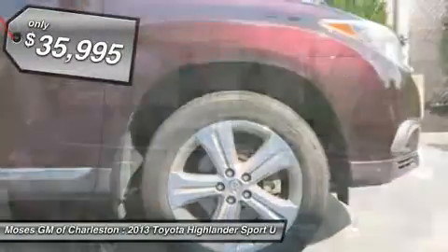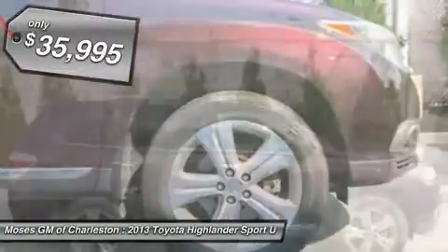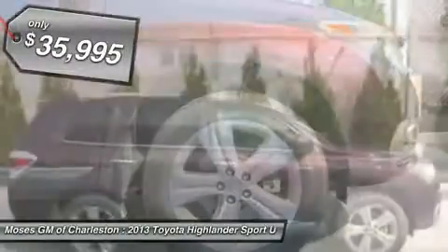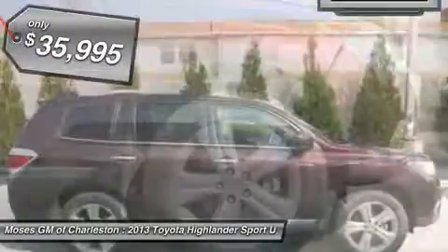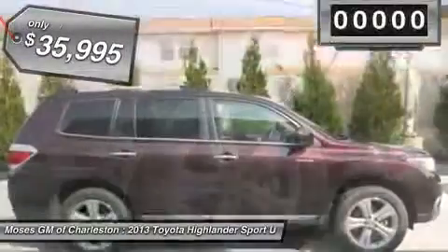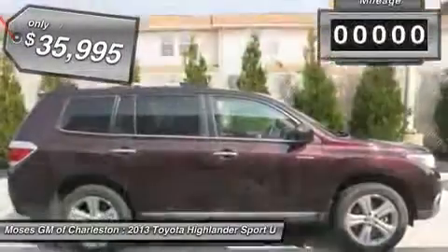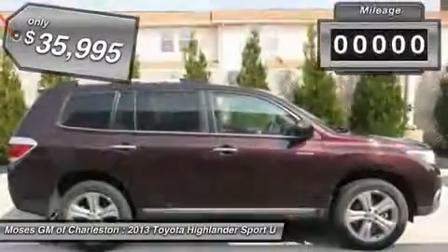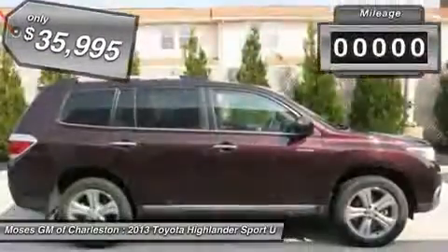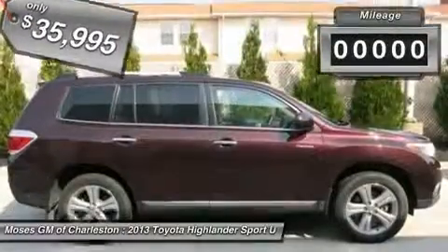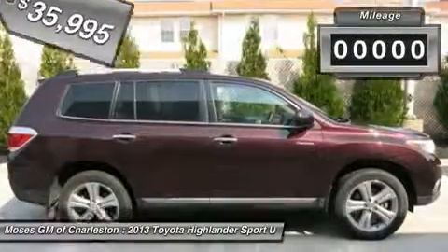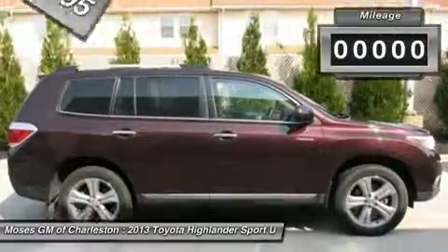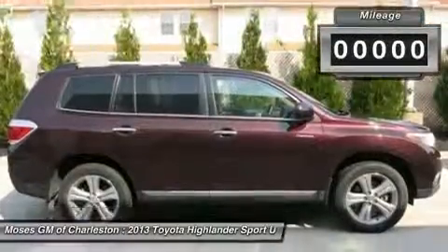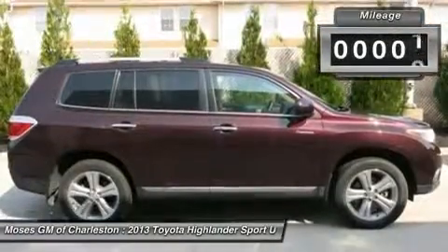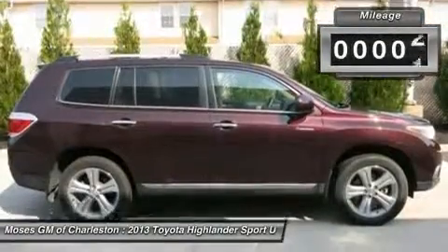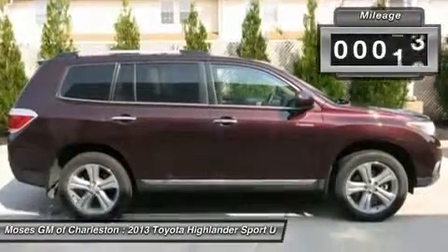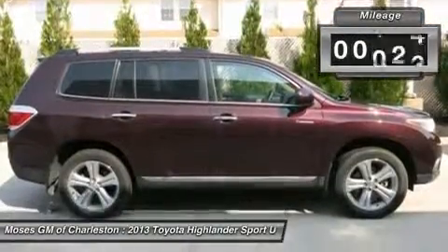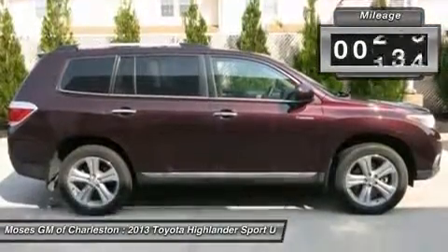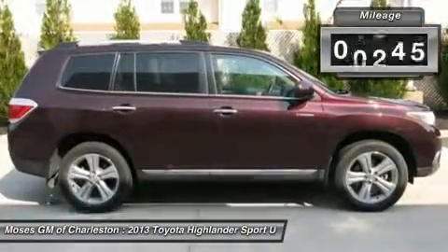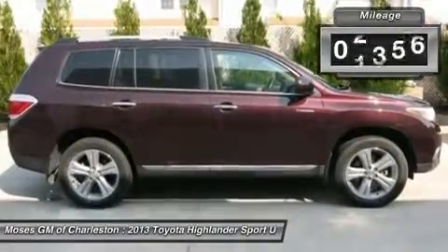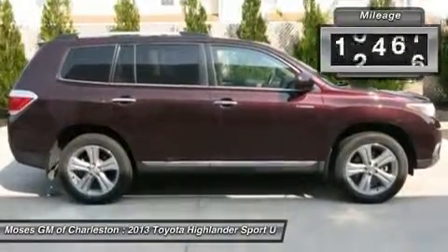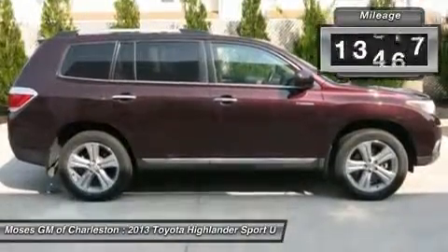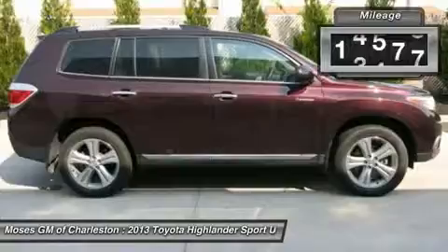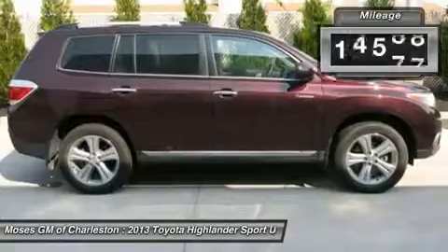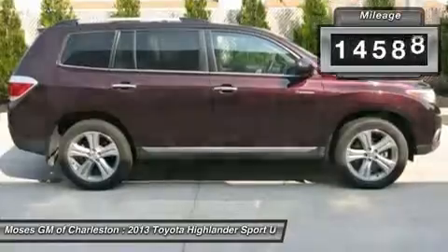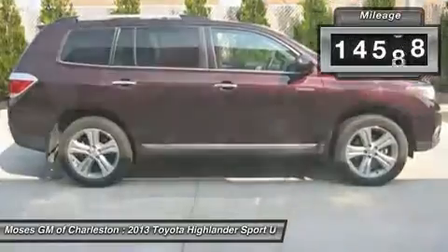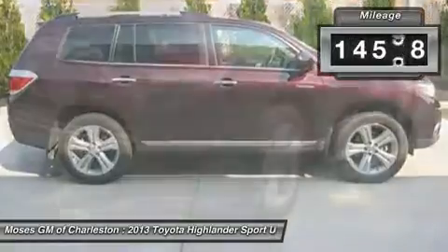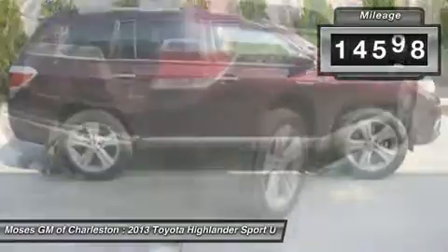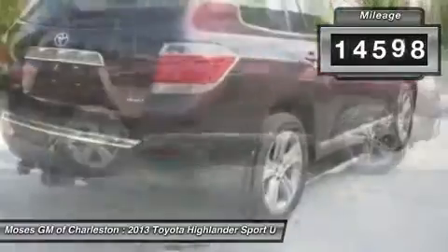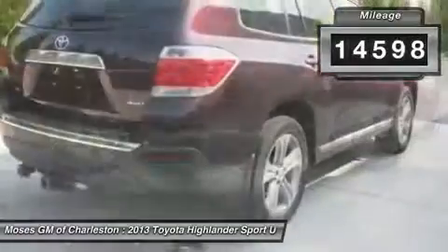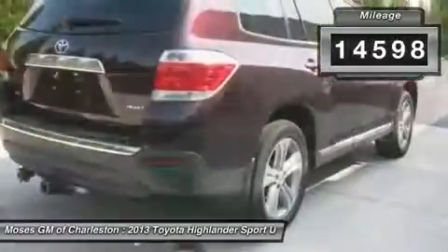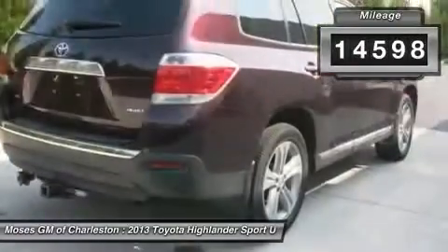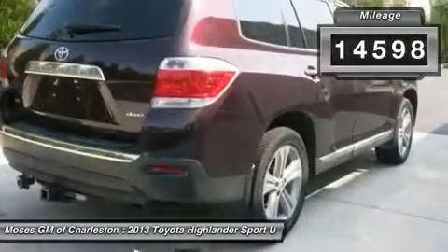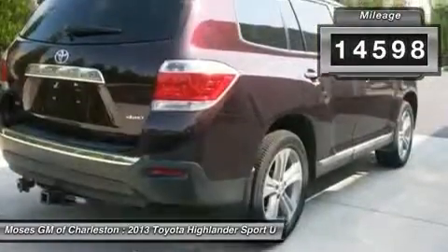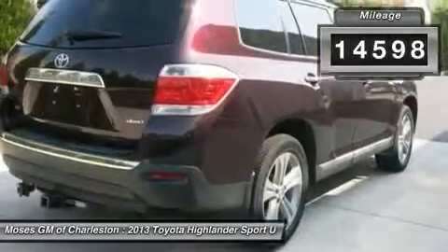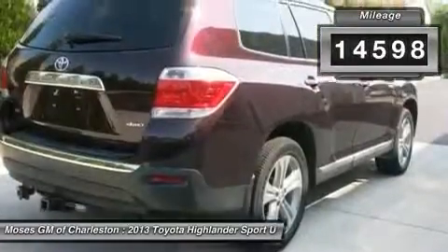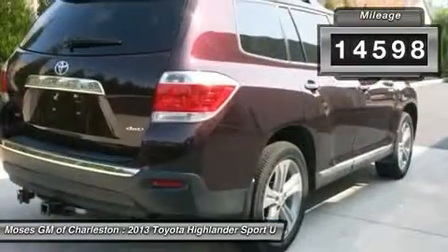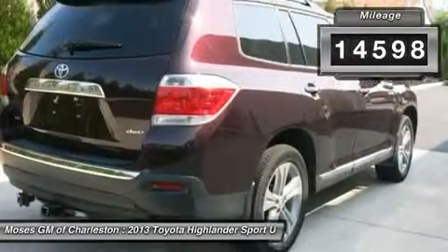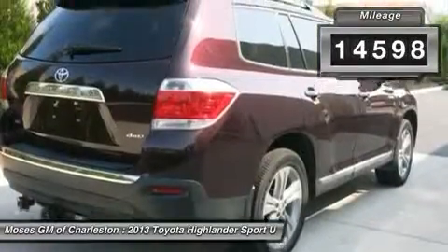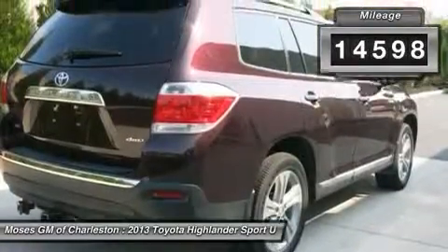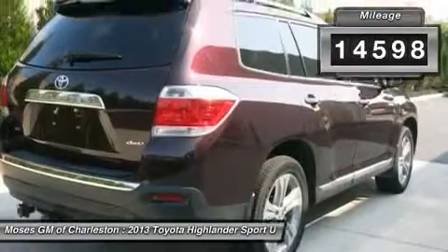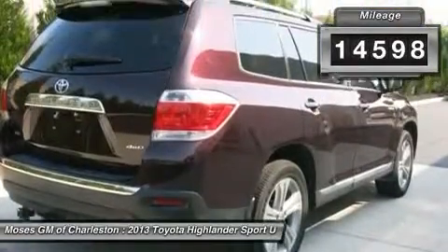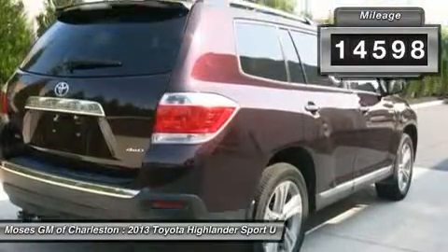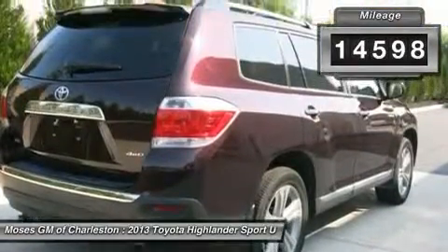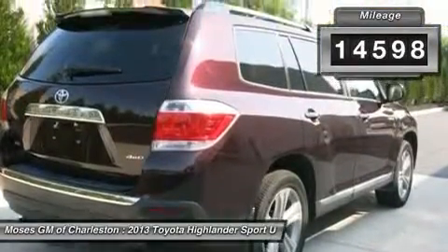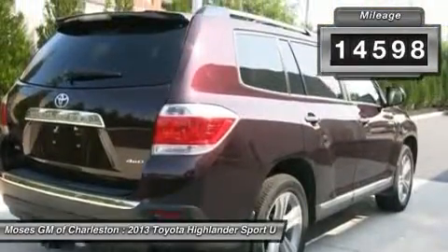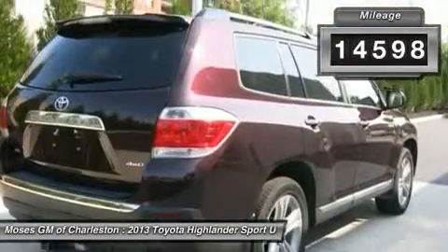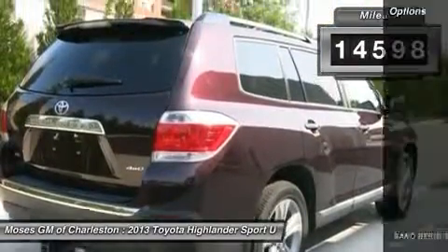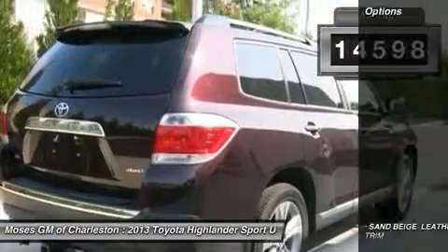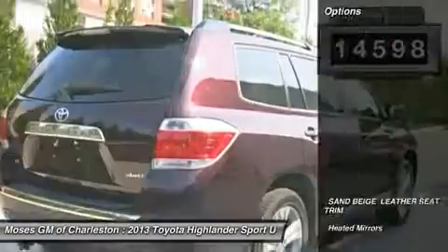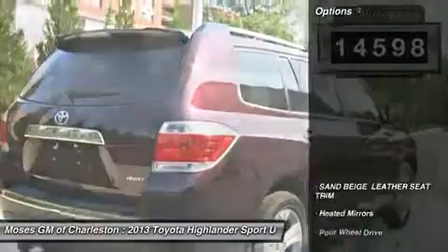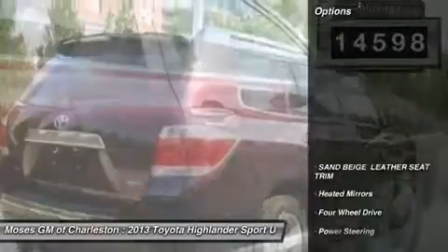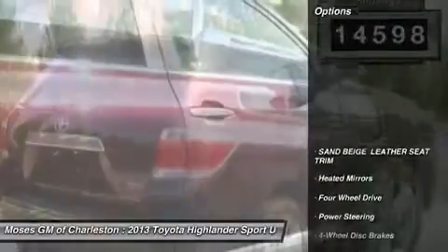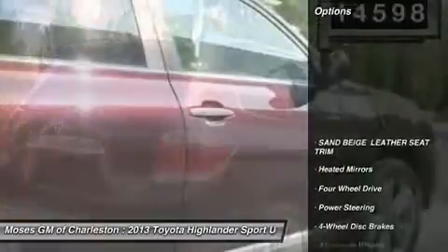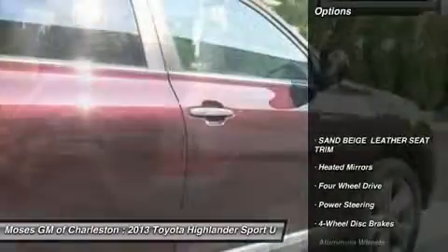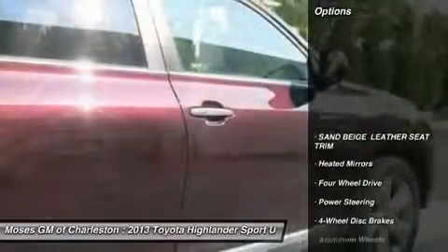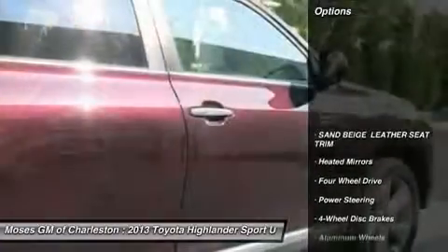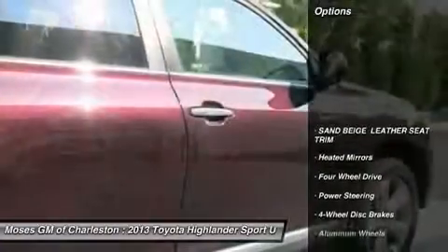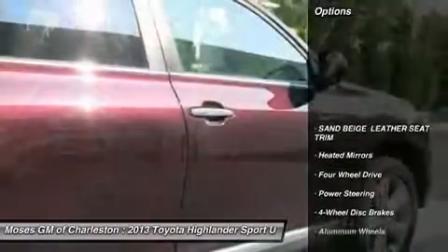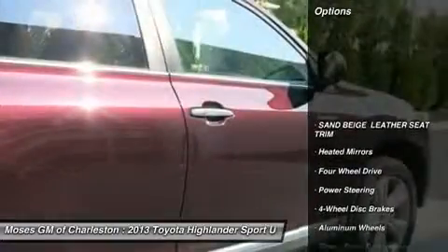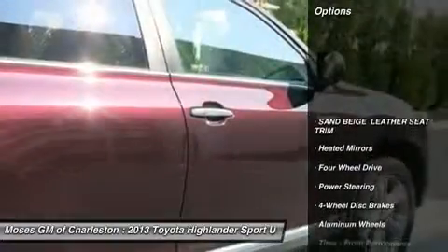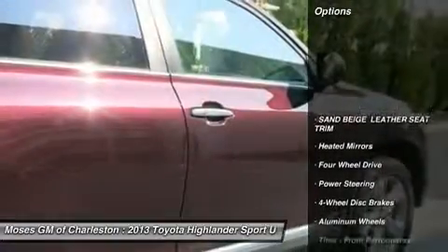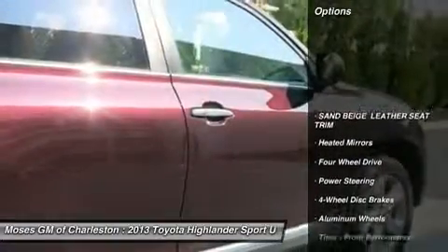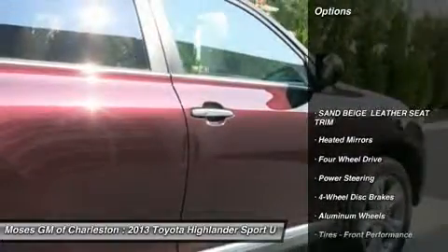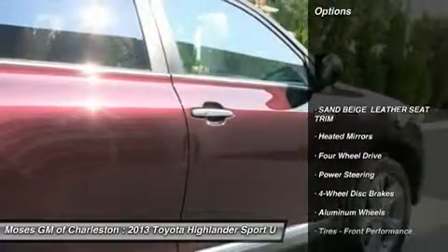Ready to roll. Be sure to take advantage of buying this fantastic, reliable 2013 Toyota Highlander.